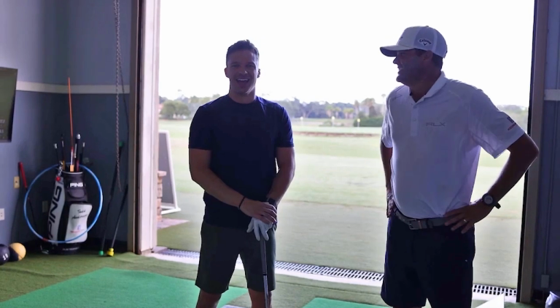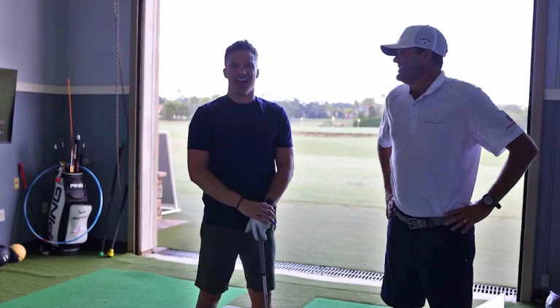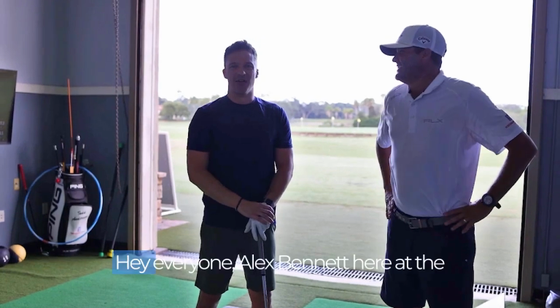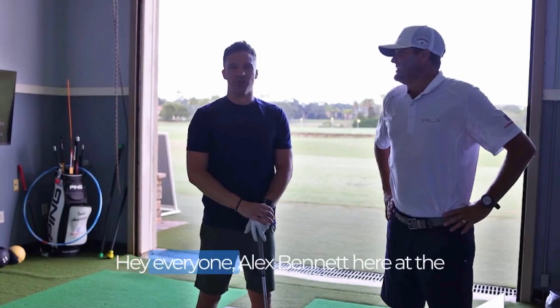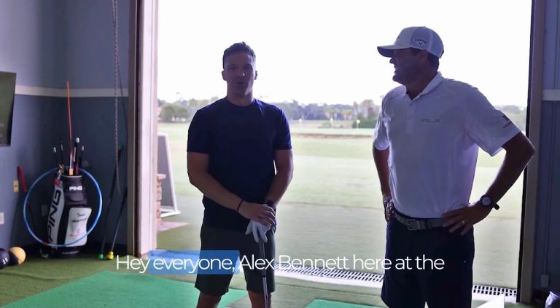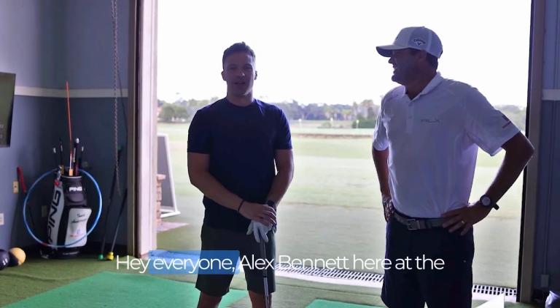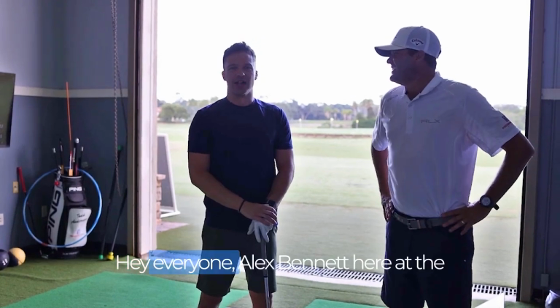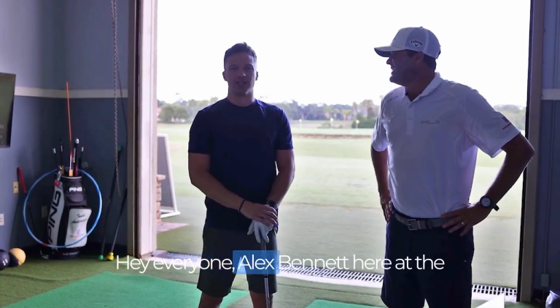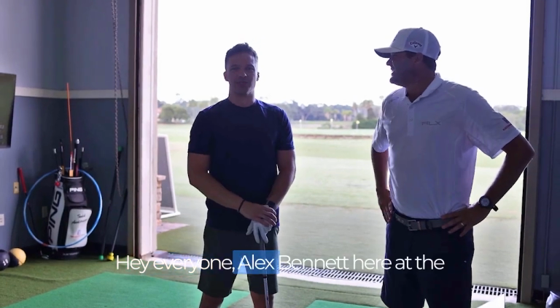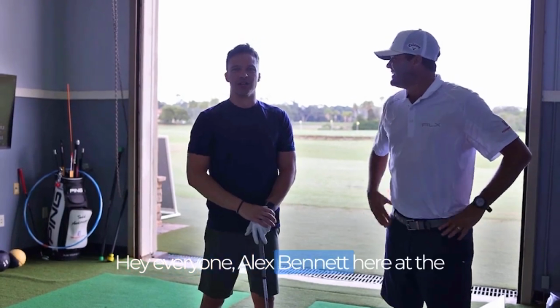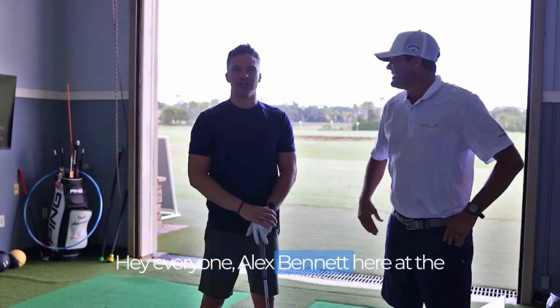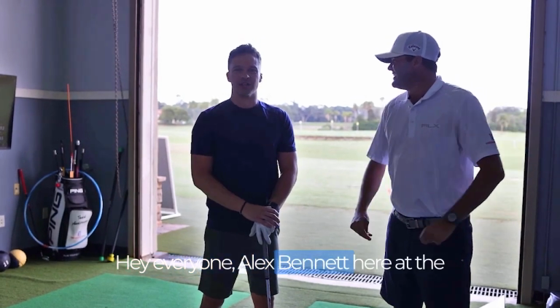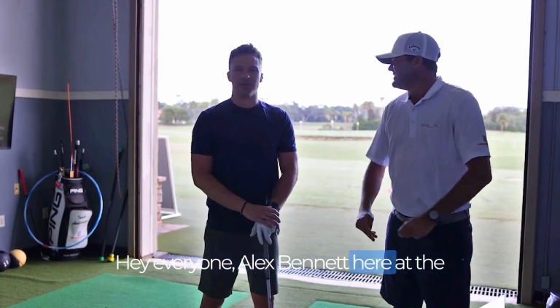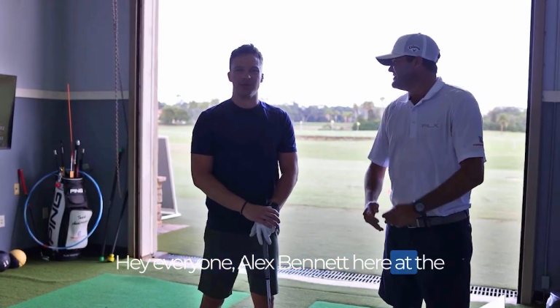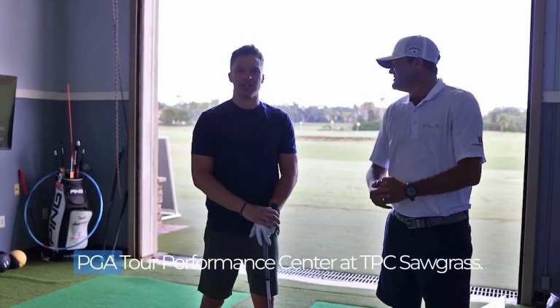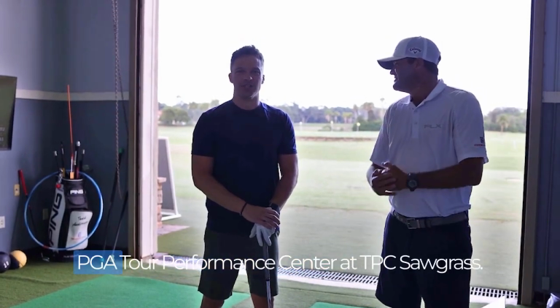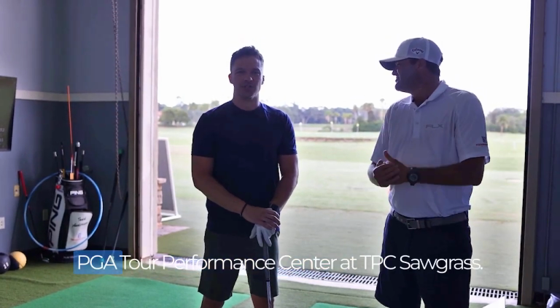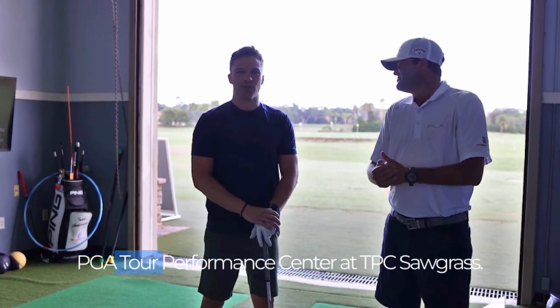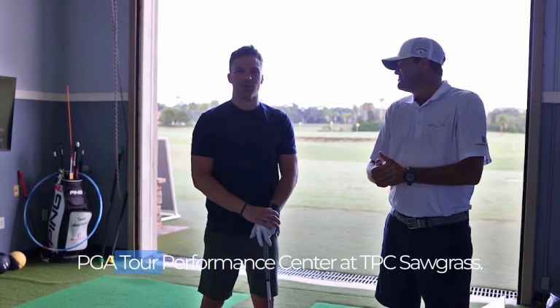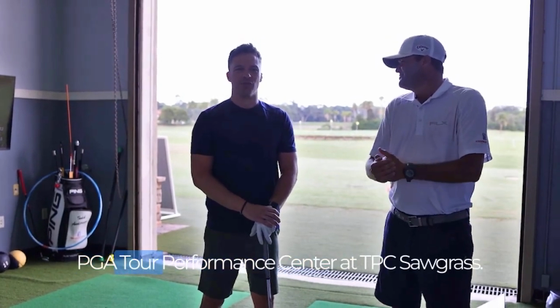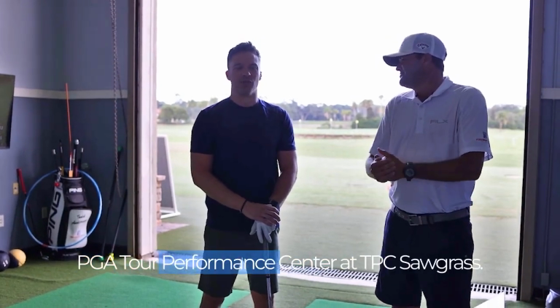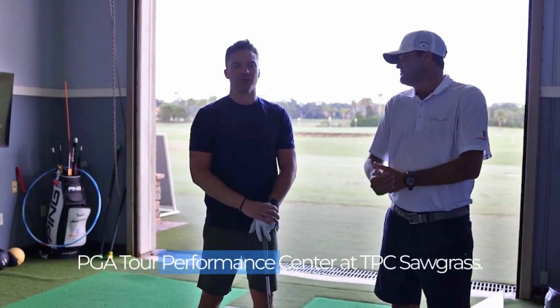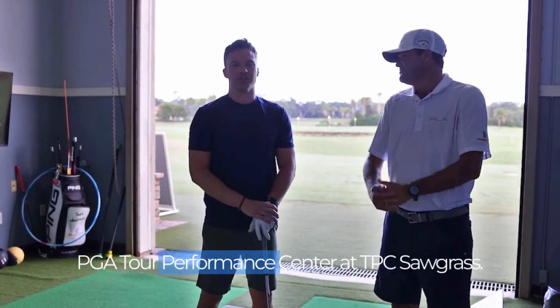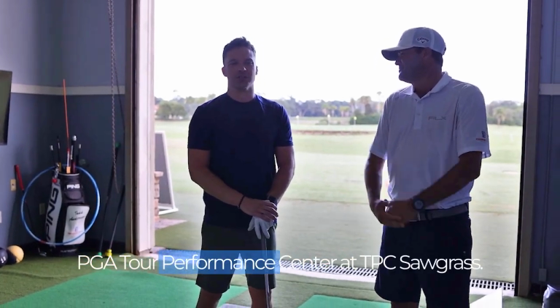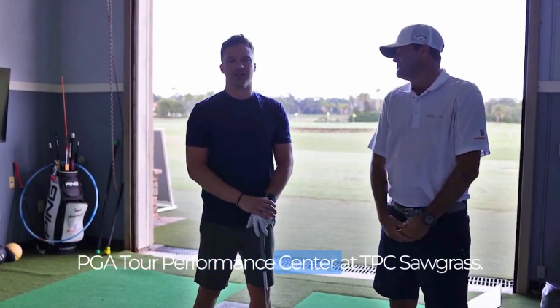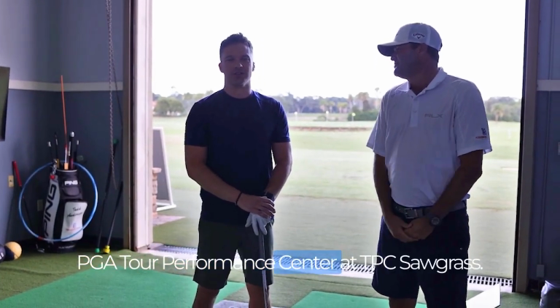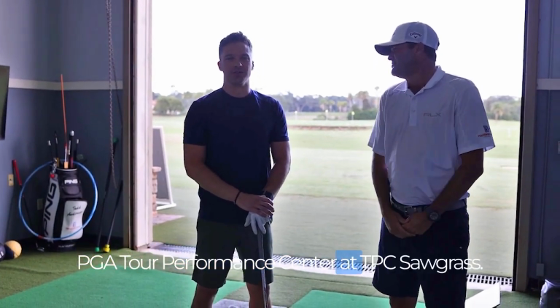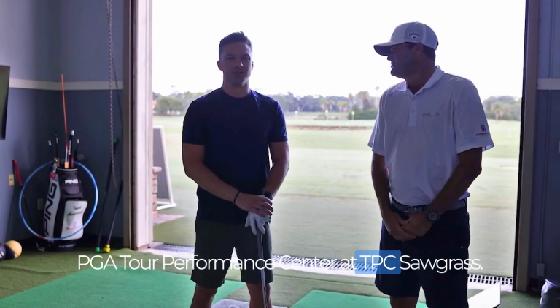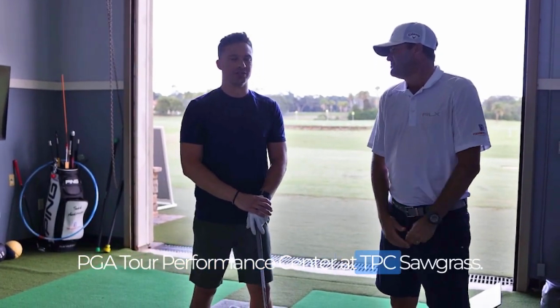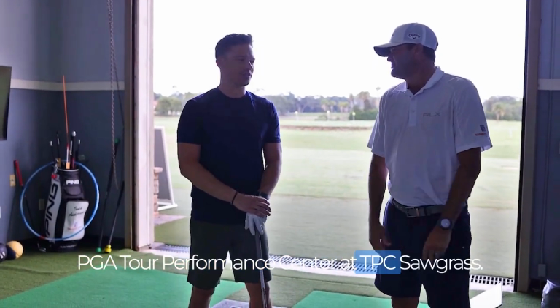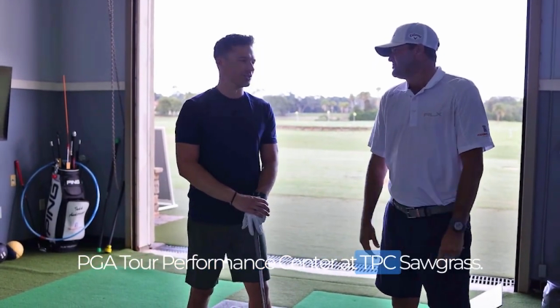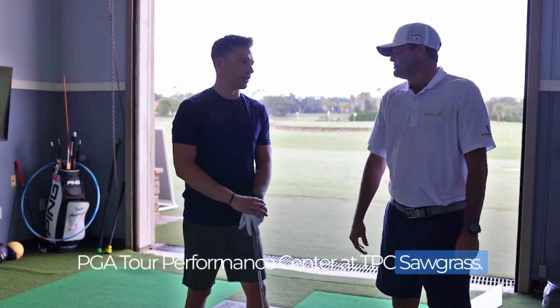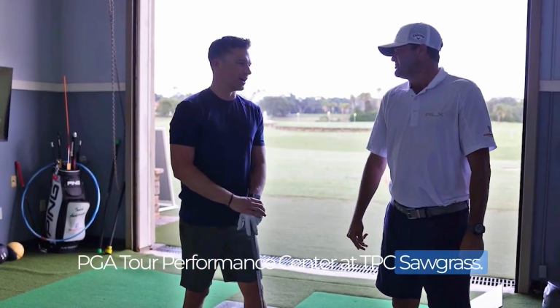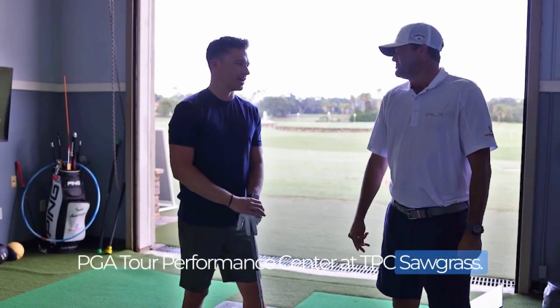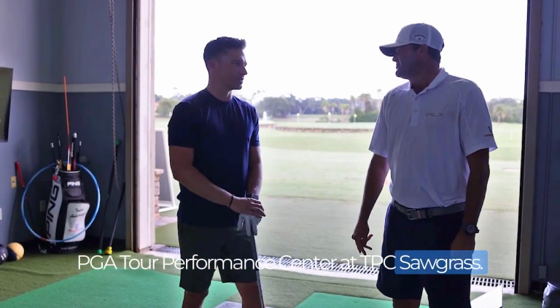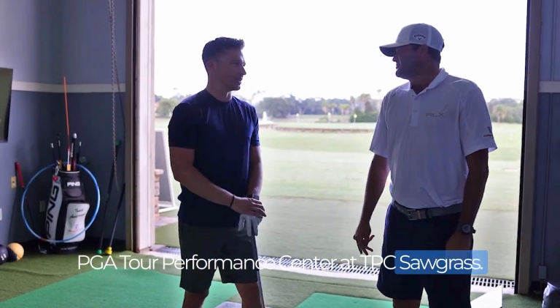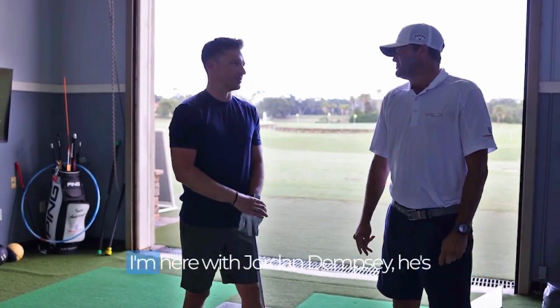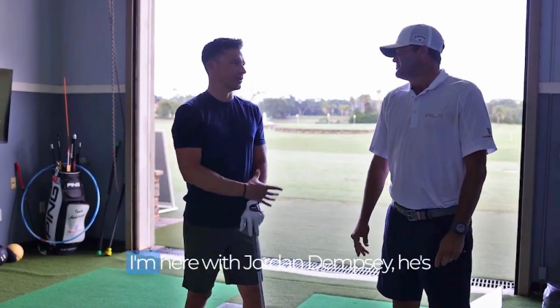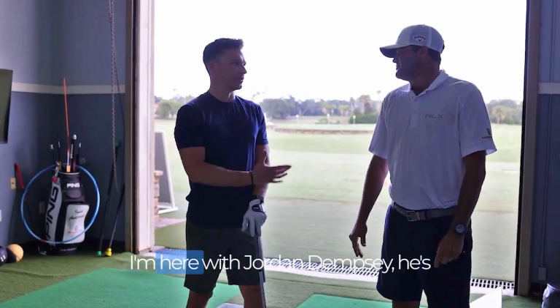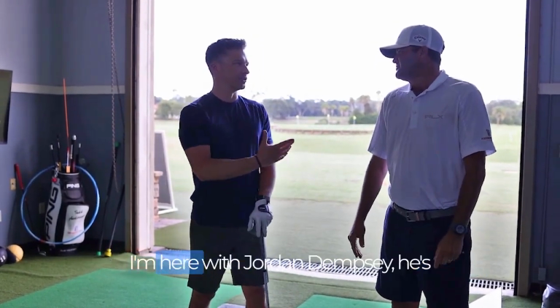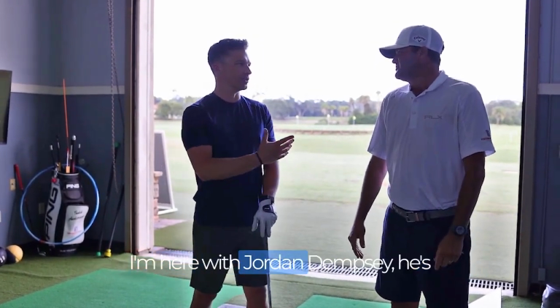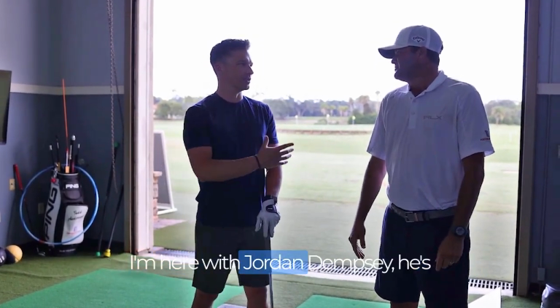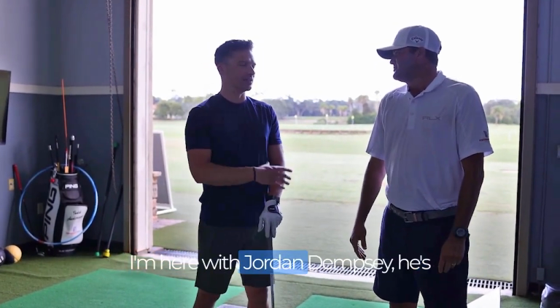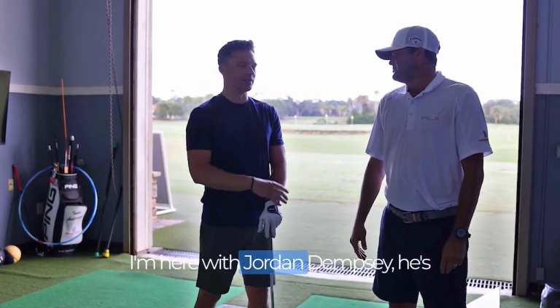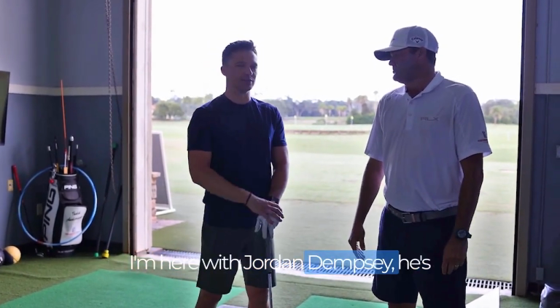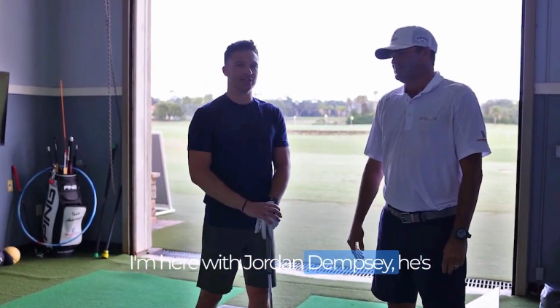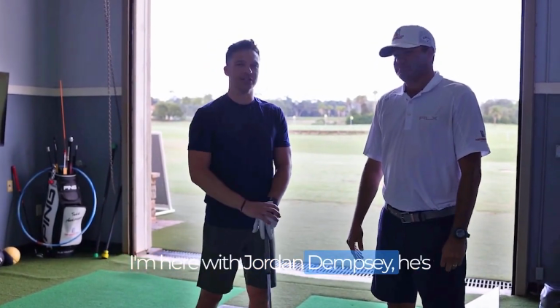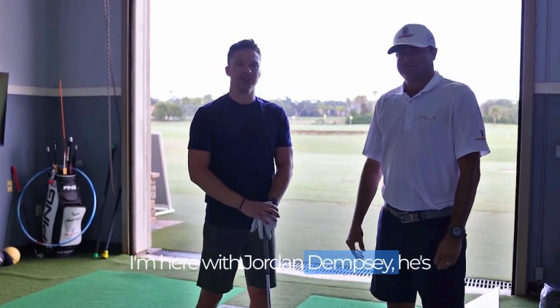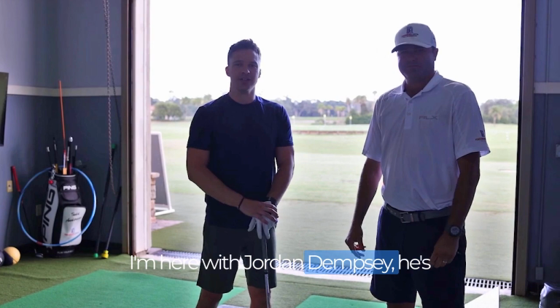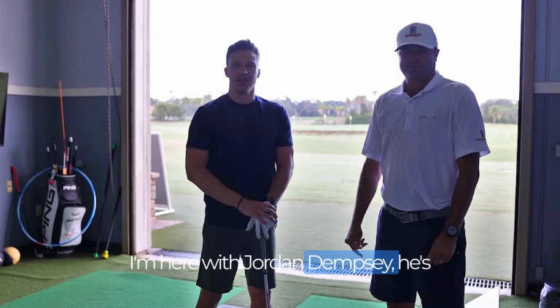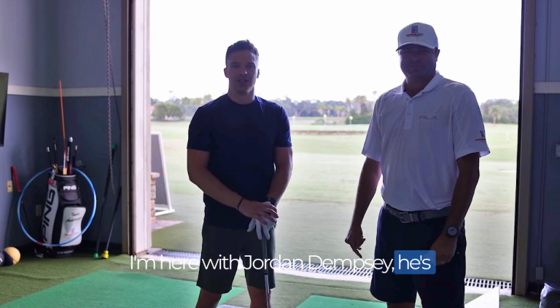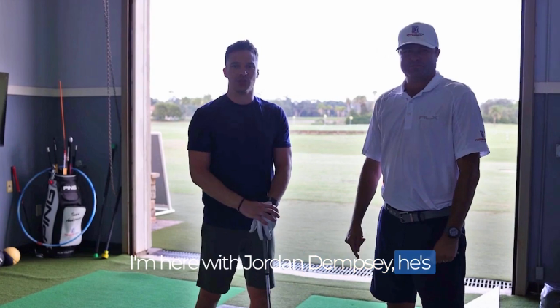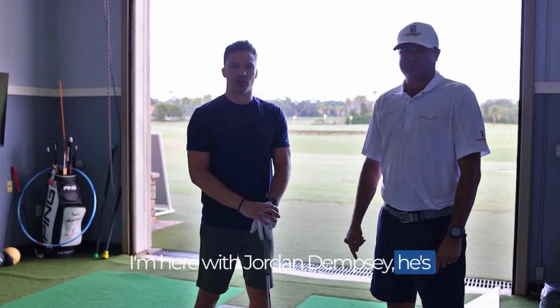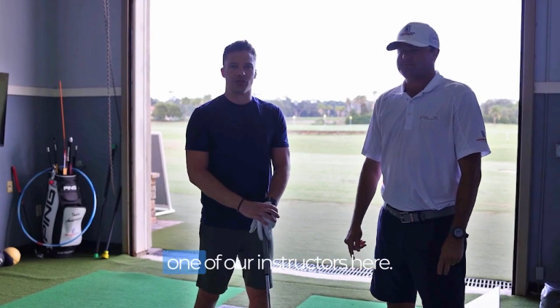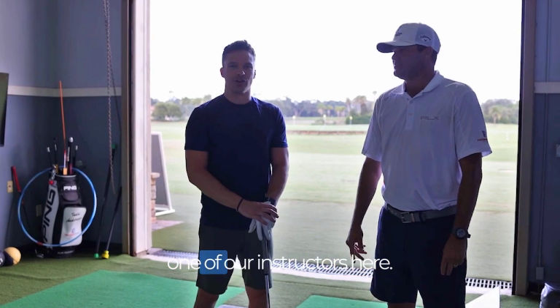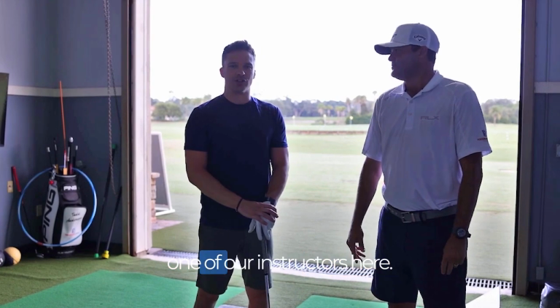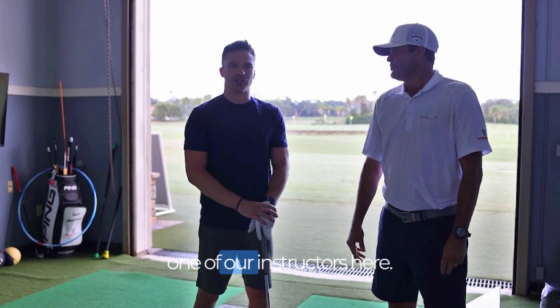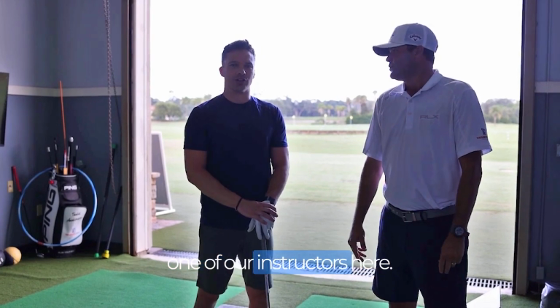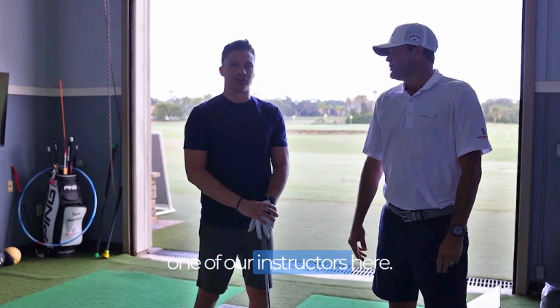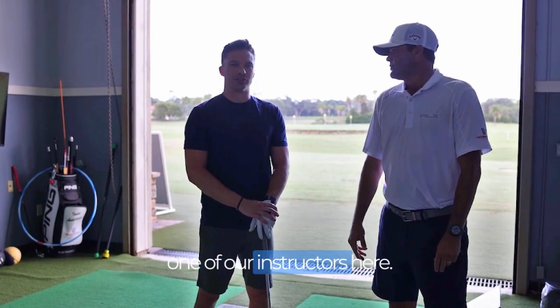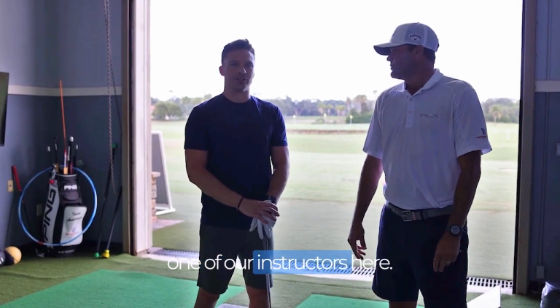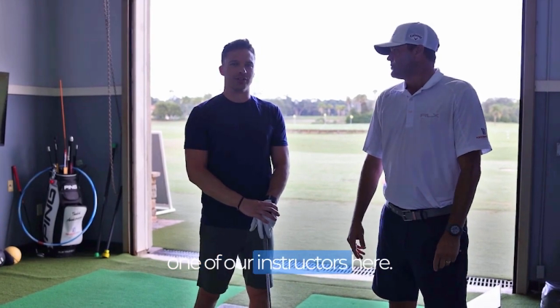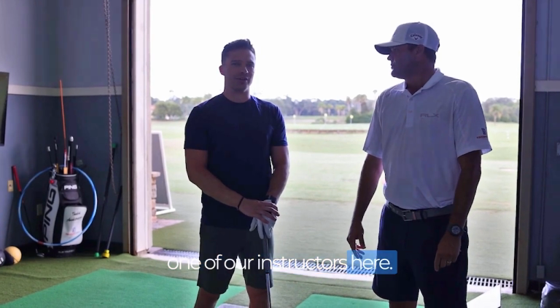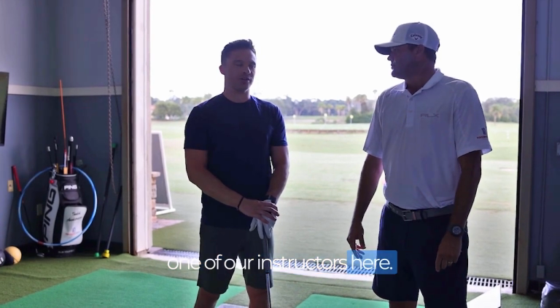Hey everyone, Alex Binney here at the PGA Tour Performance Center at TPC Sawgrass. I'm here with Jordan Dempsey, he's one of our instructors here.